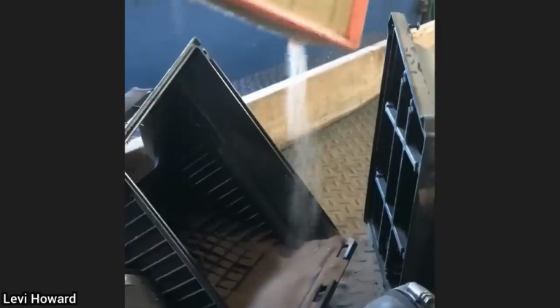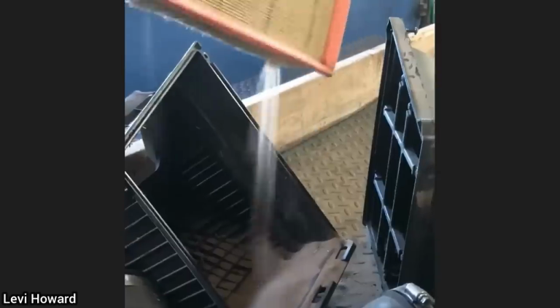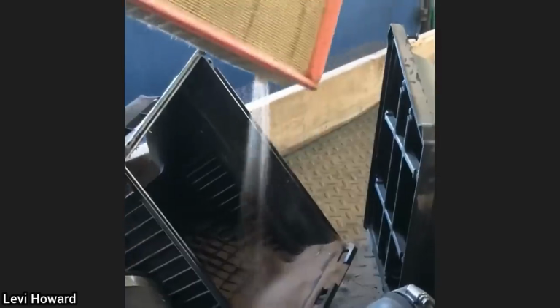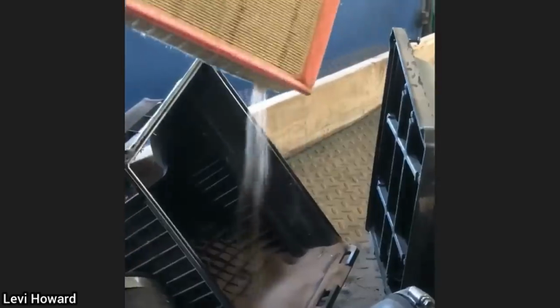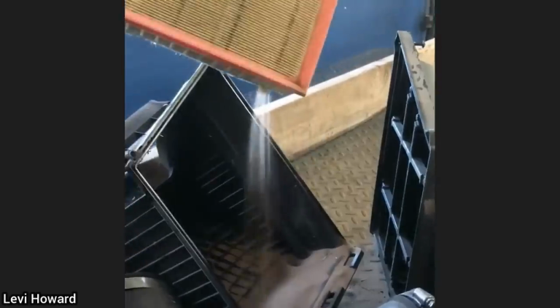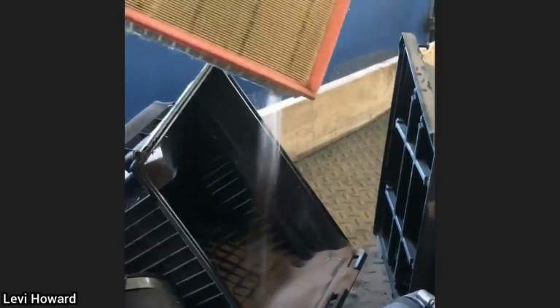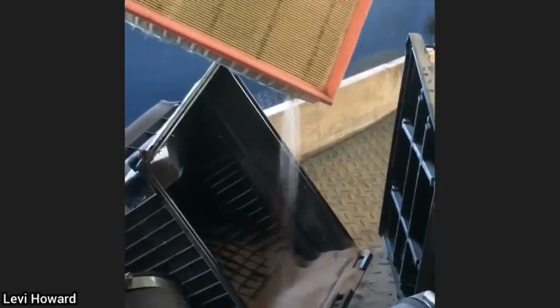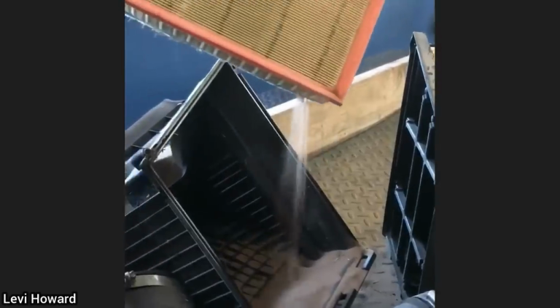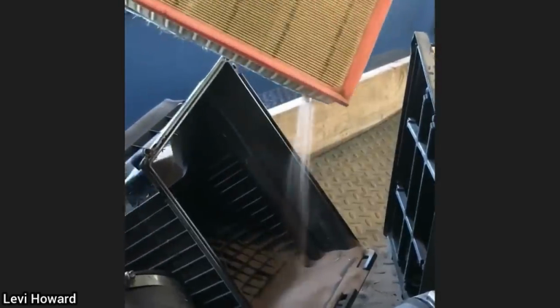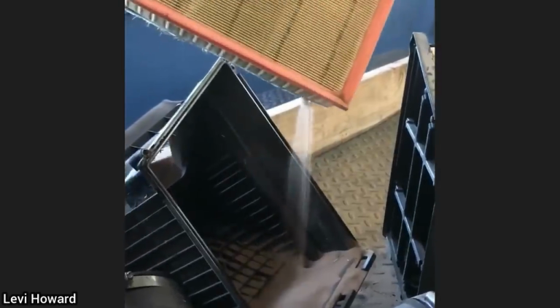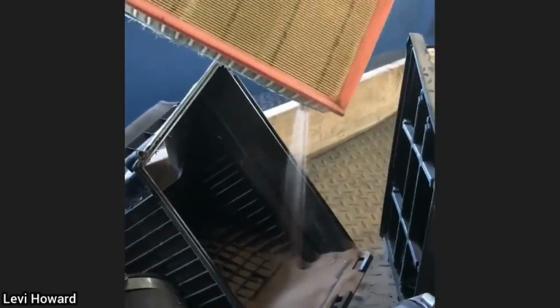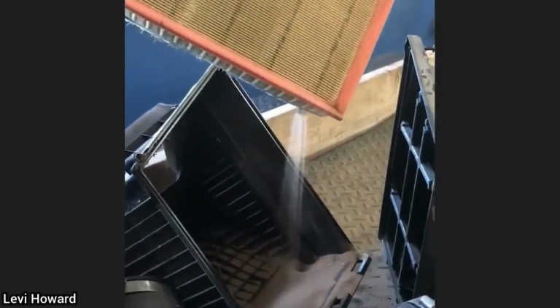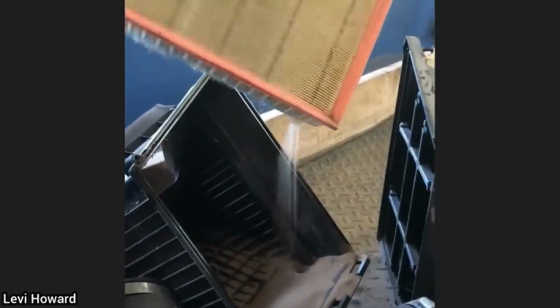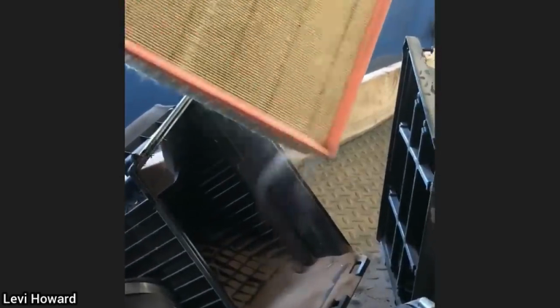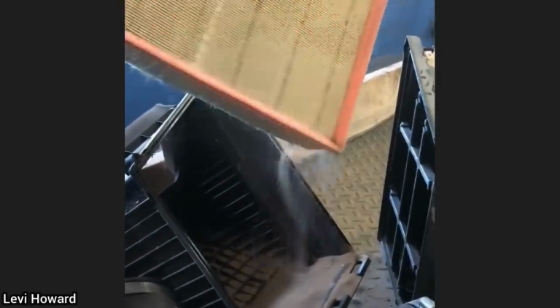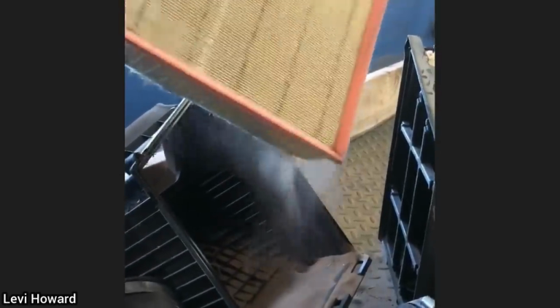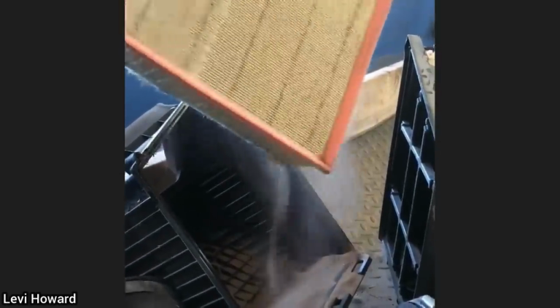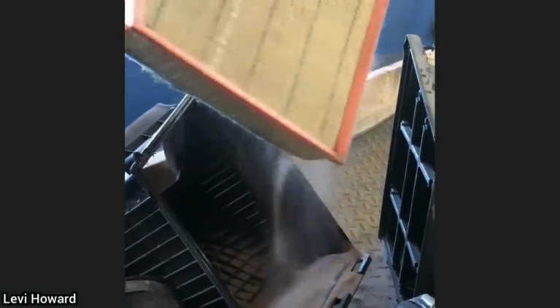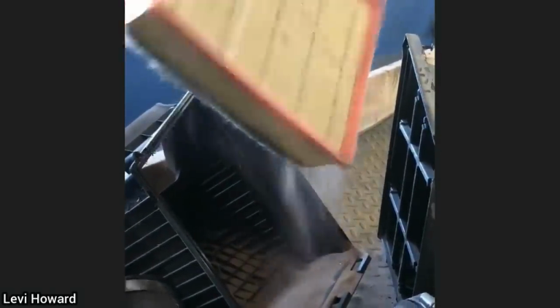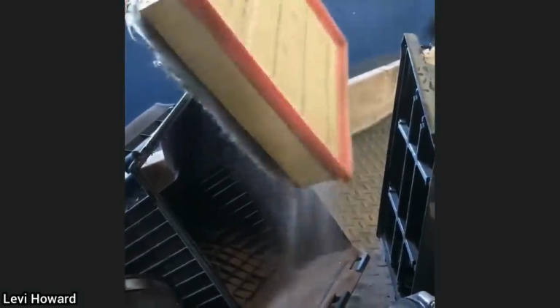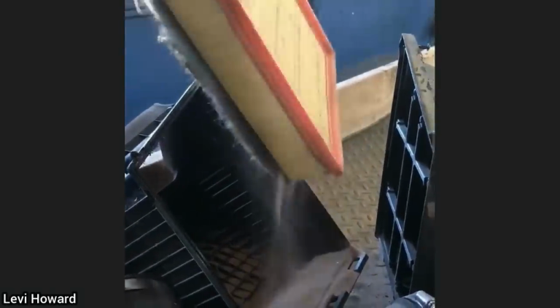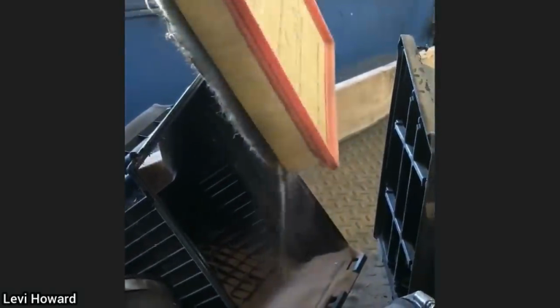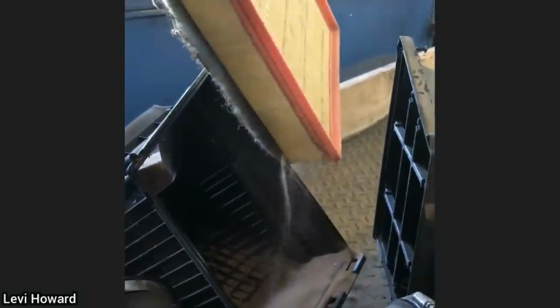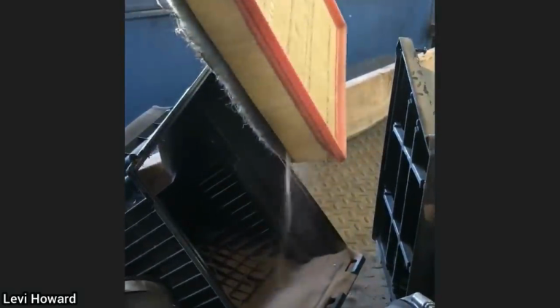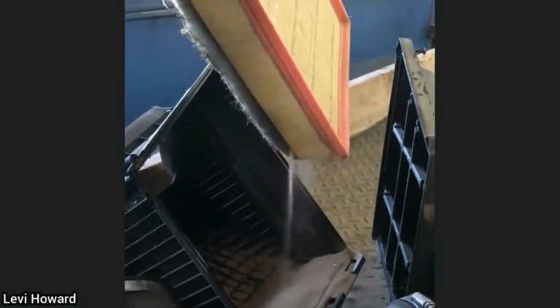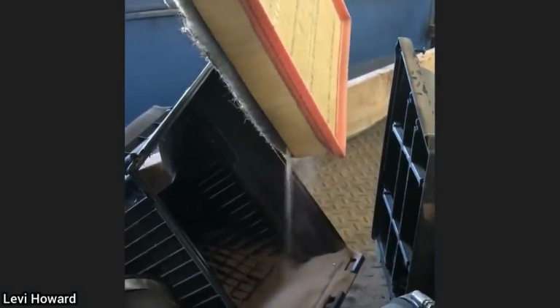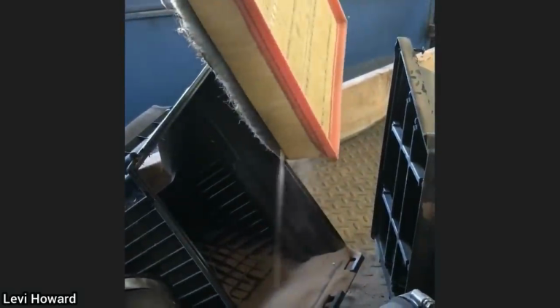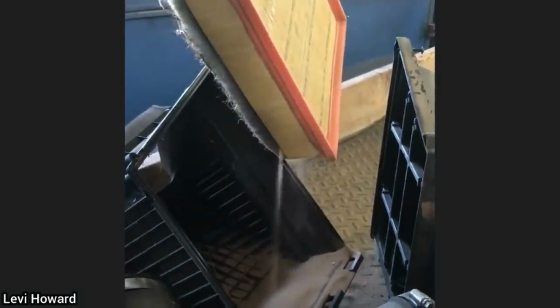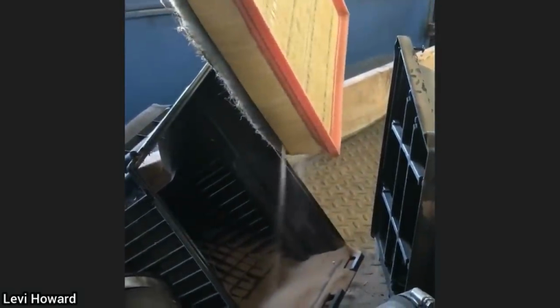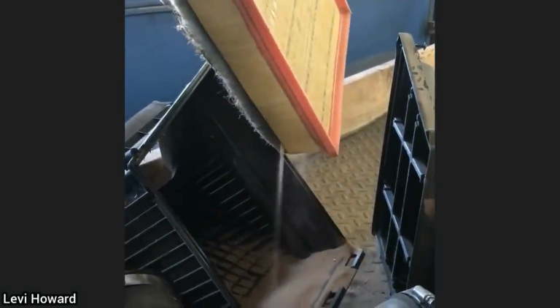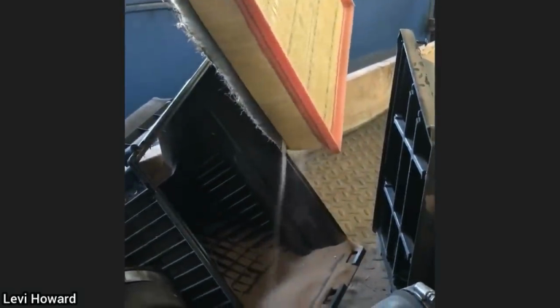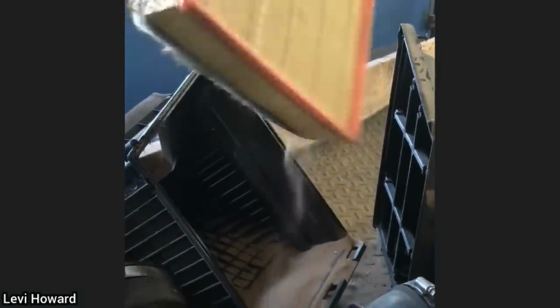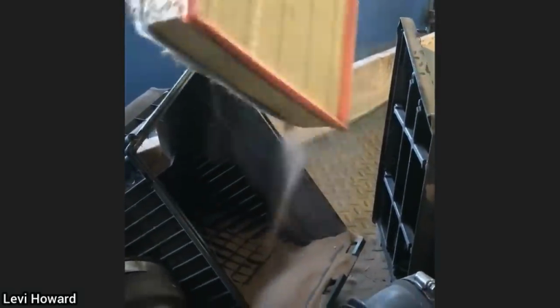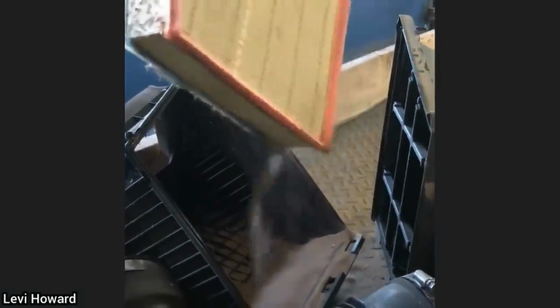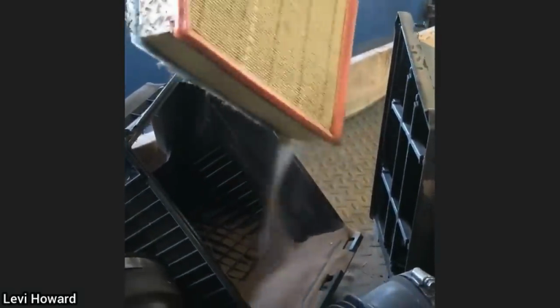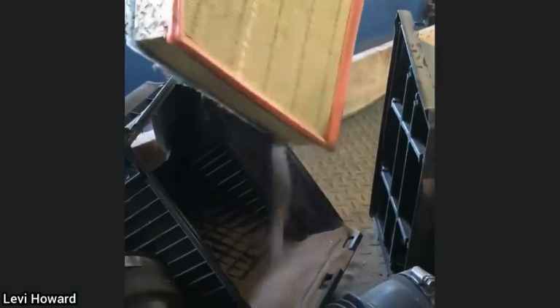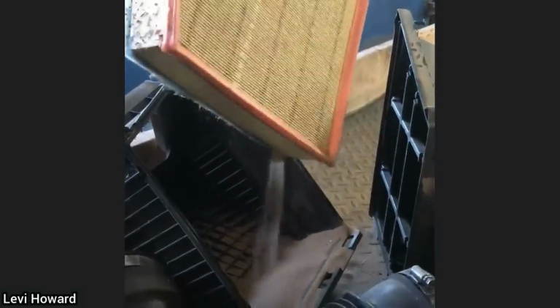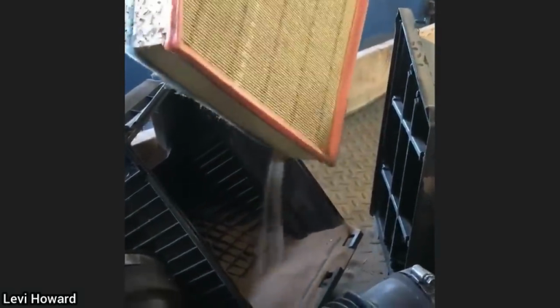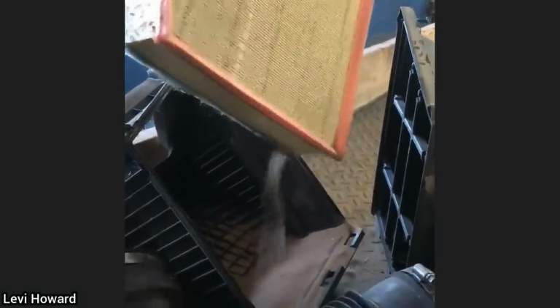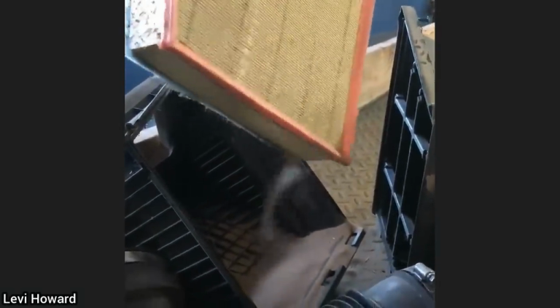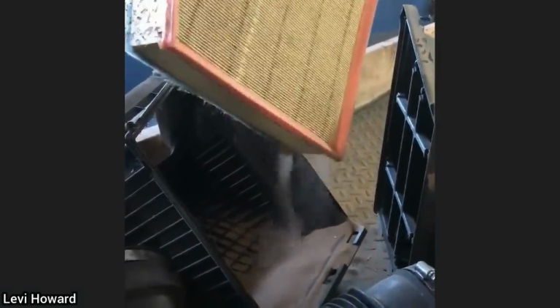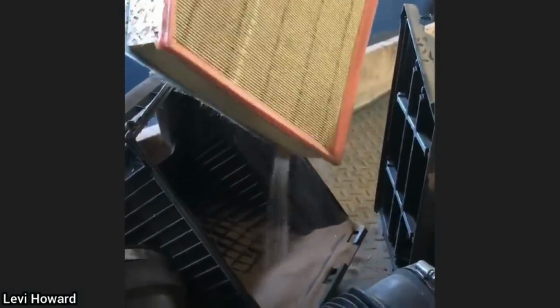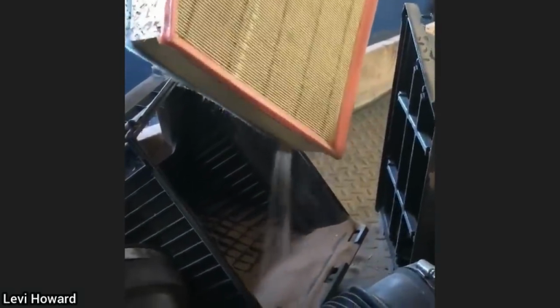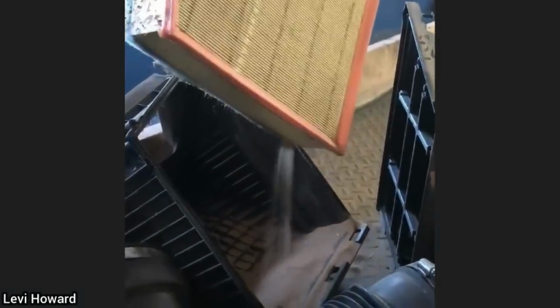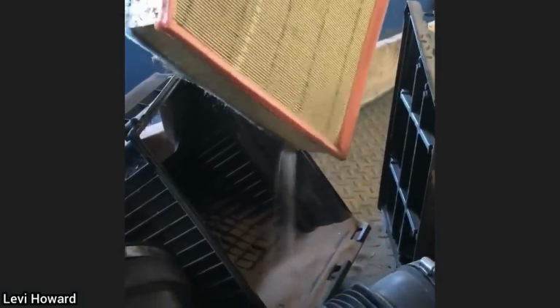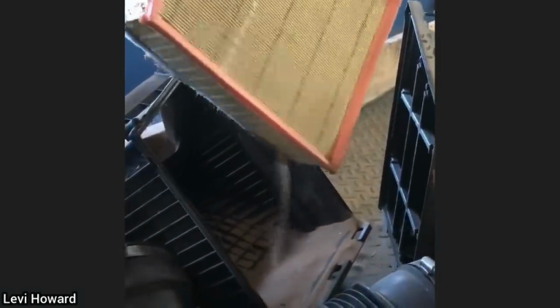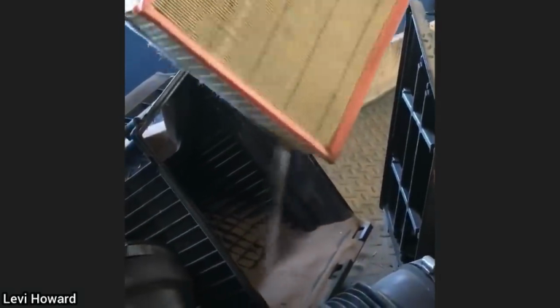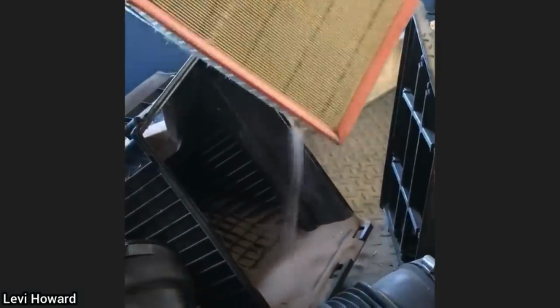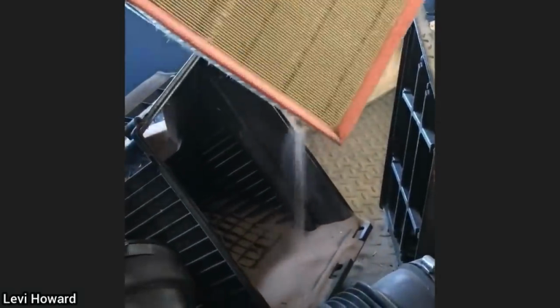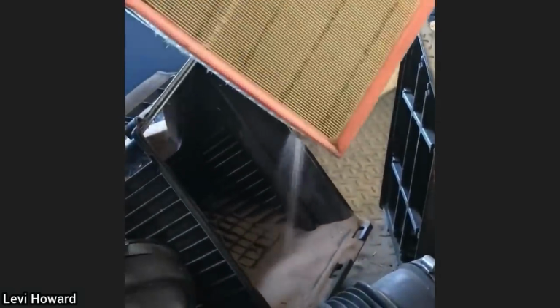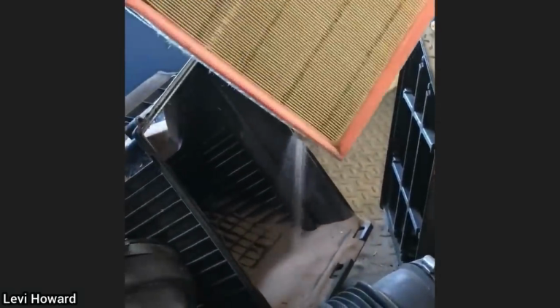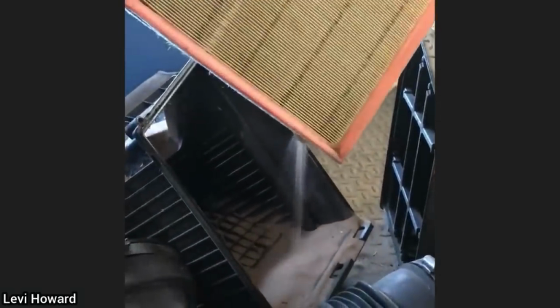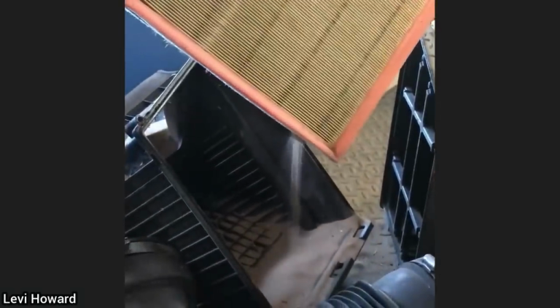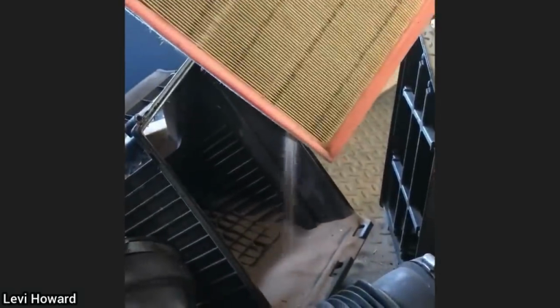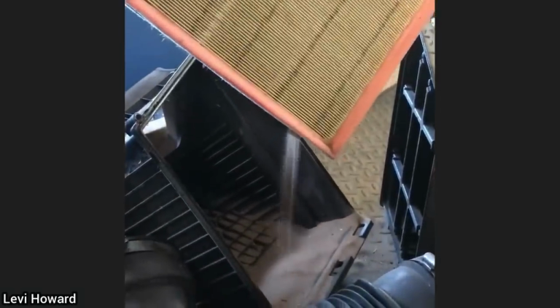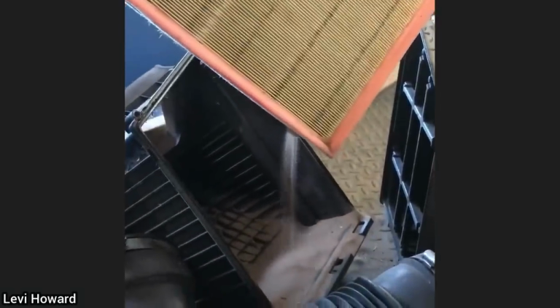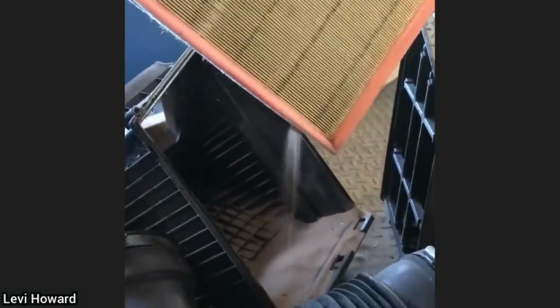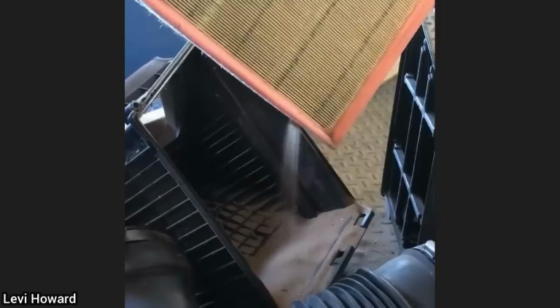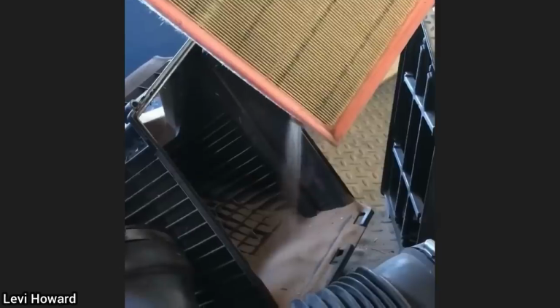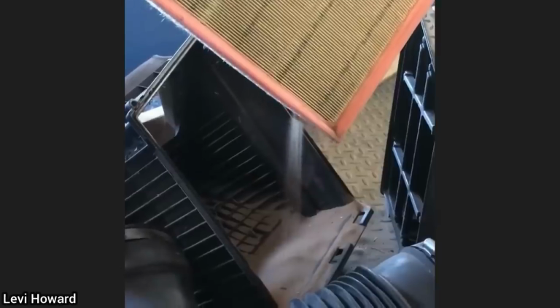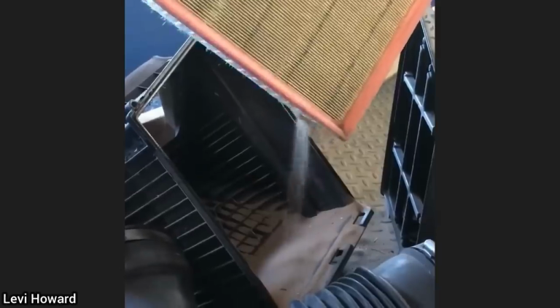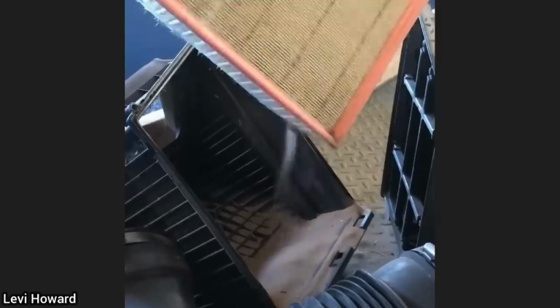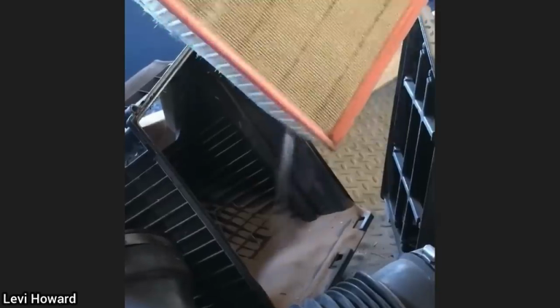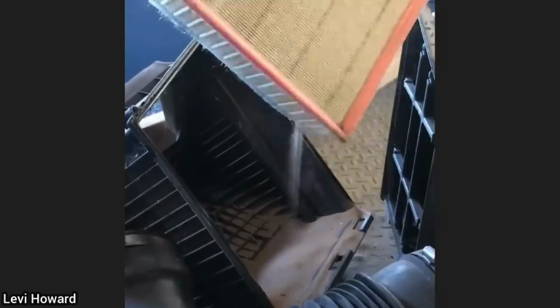Customer states their vehicle runs rough ever since they went off-roading. The technician found the air filter to be completely full of sand and the intake was full of mud.